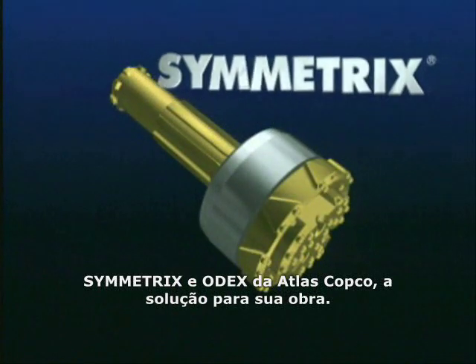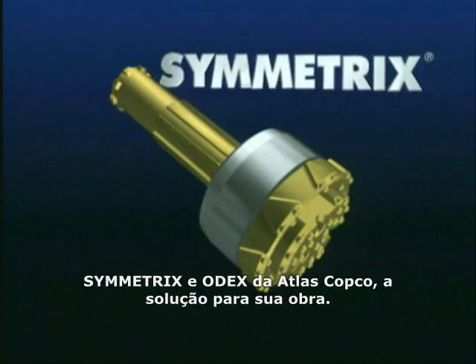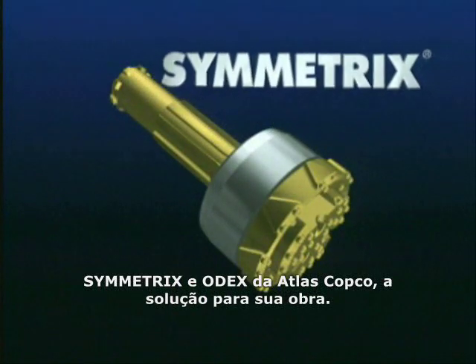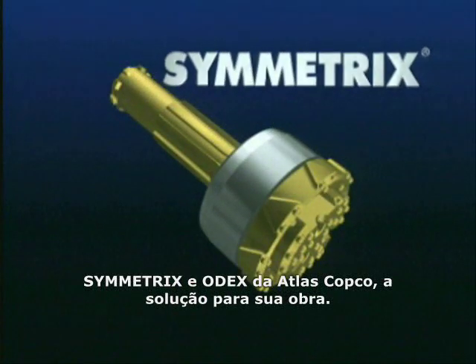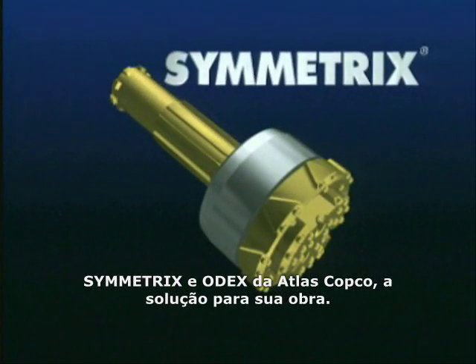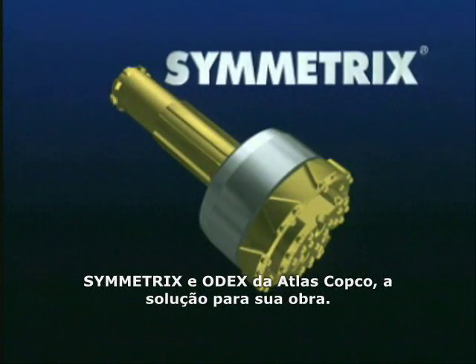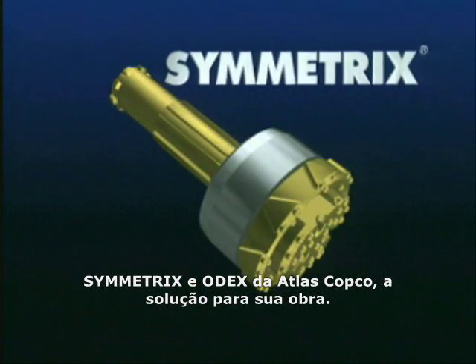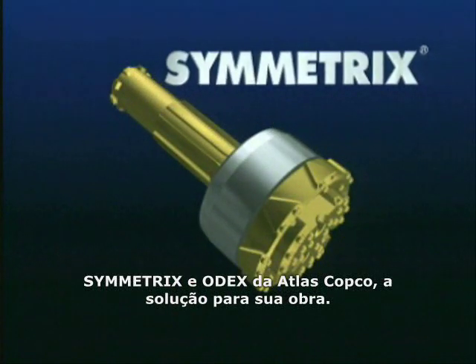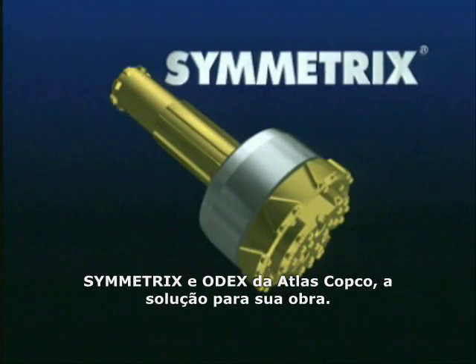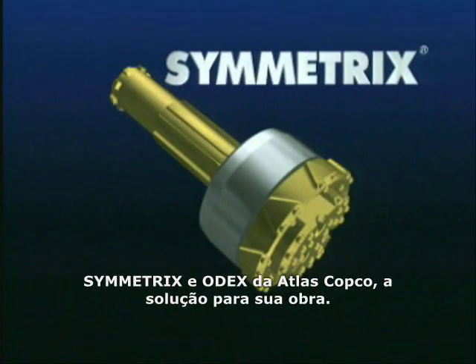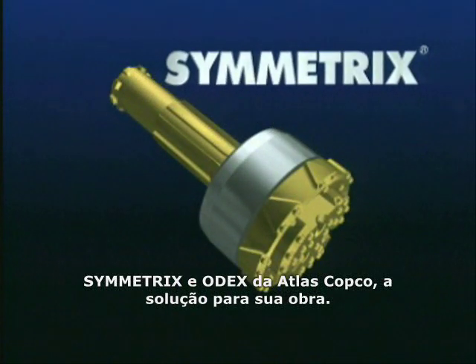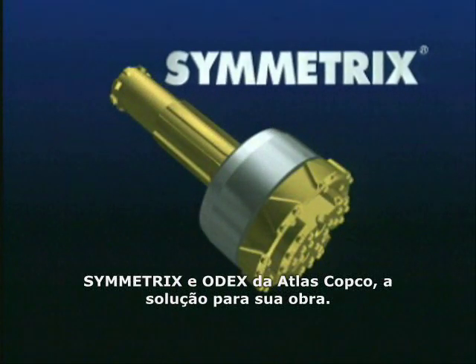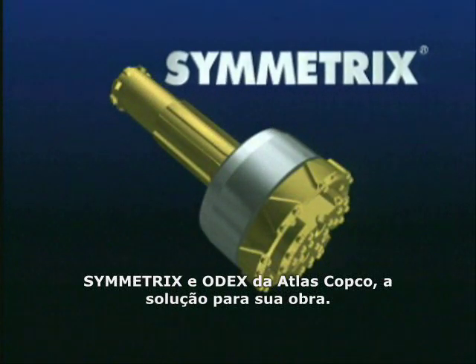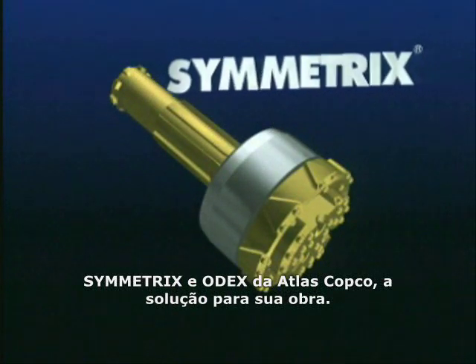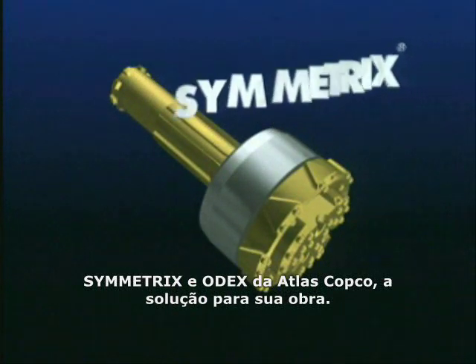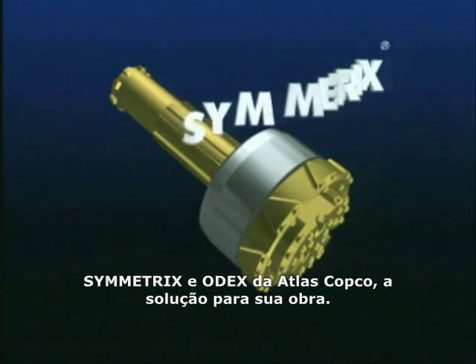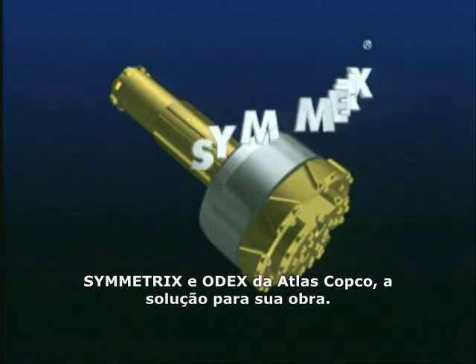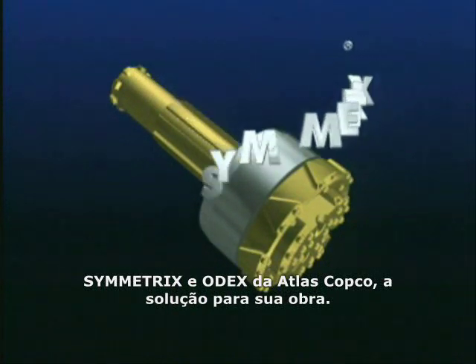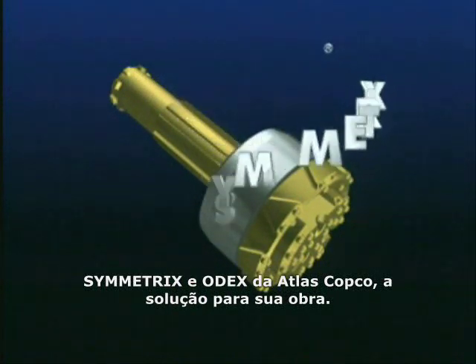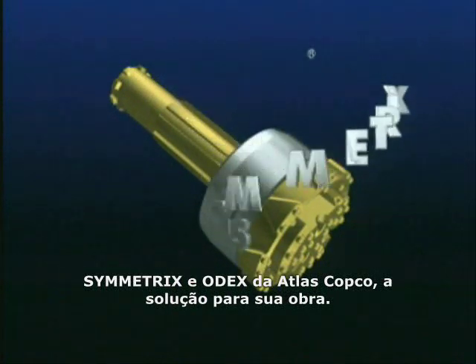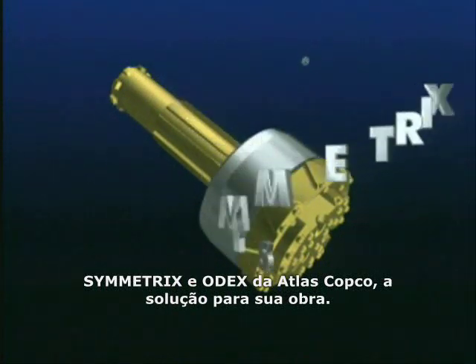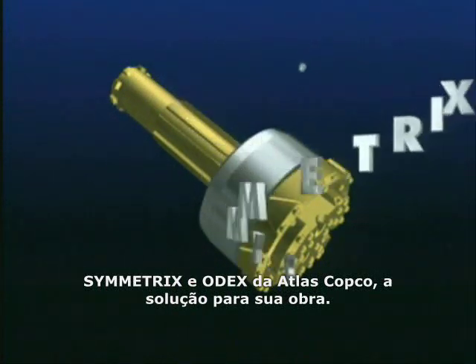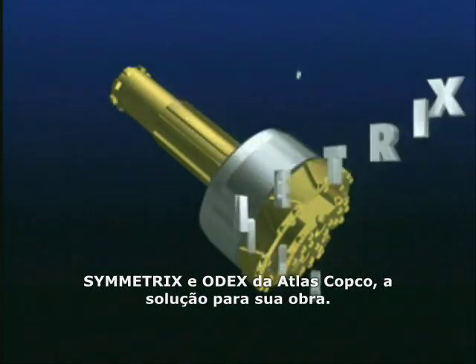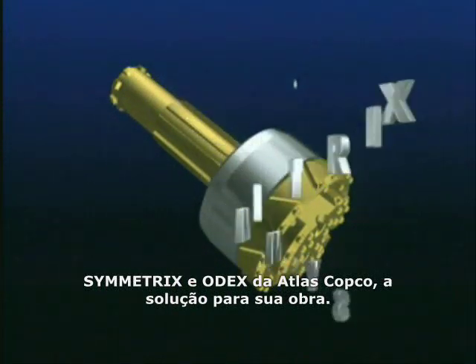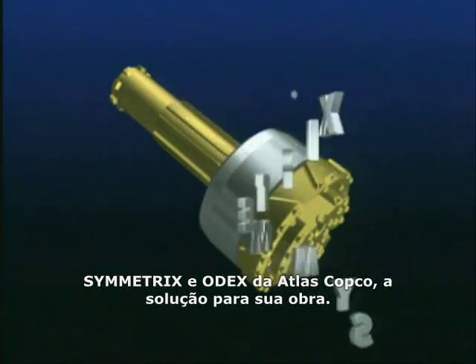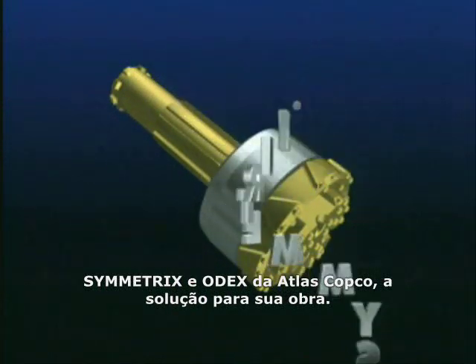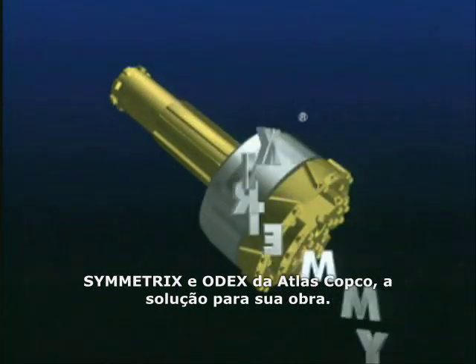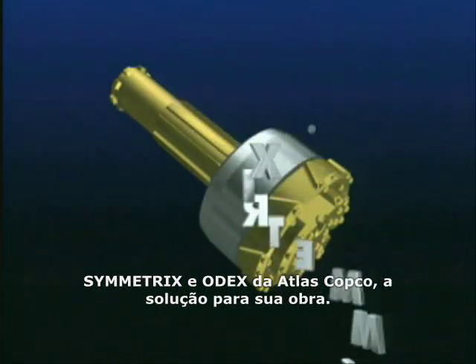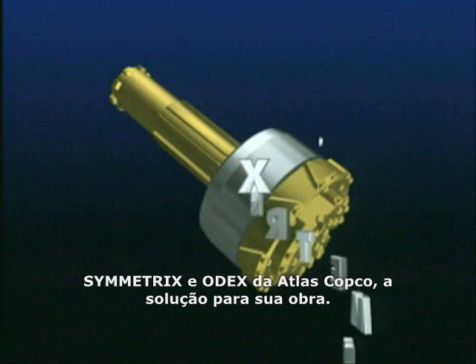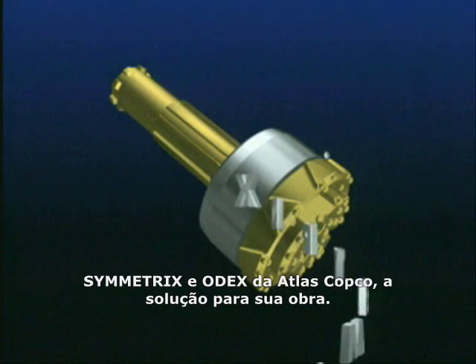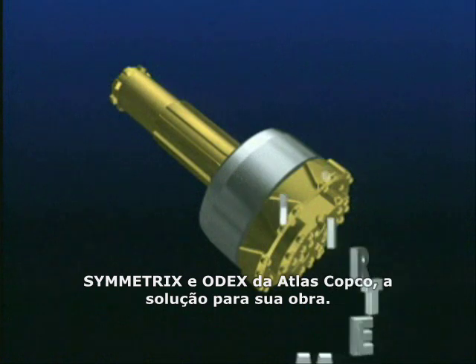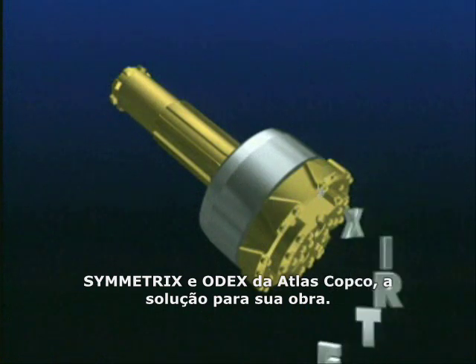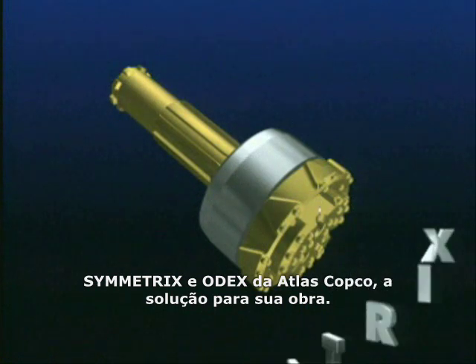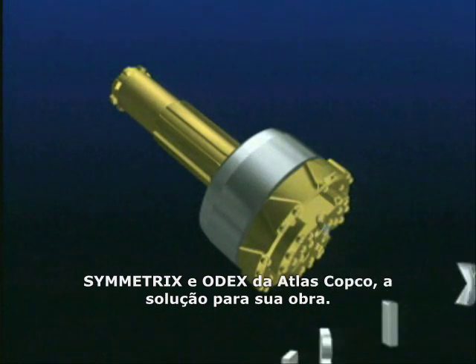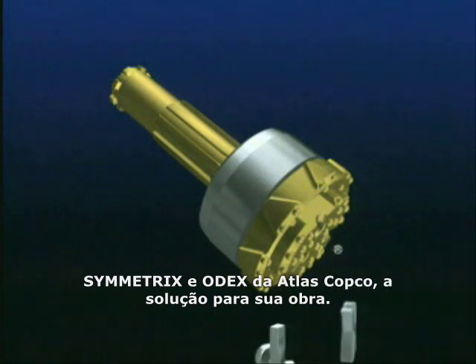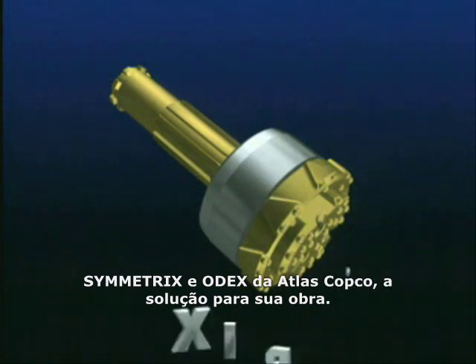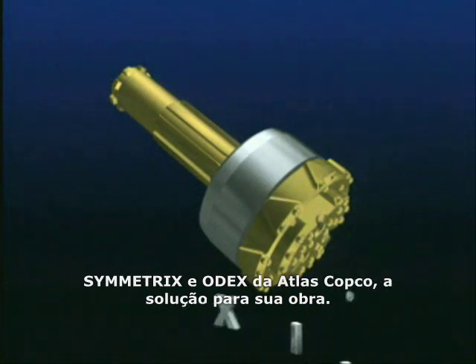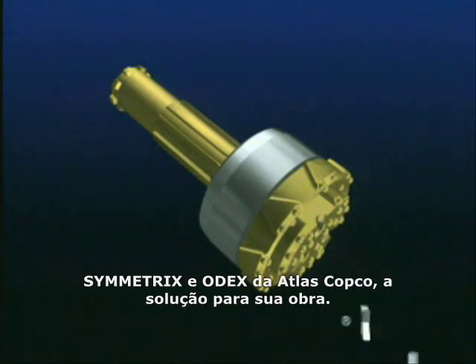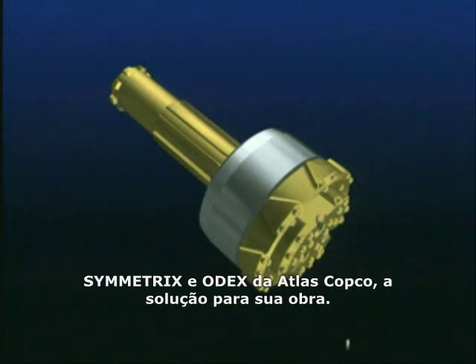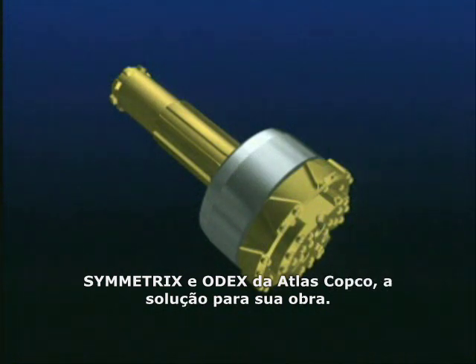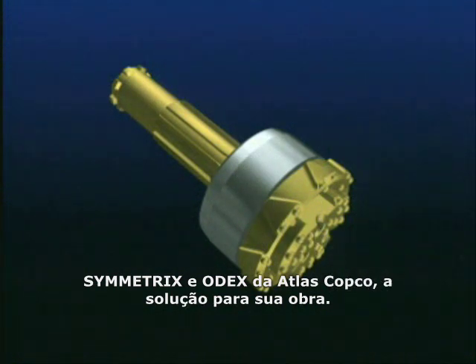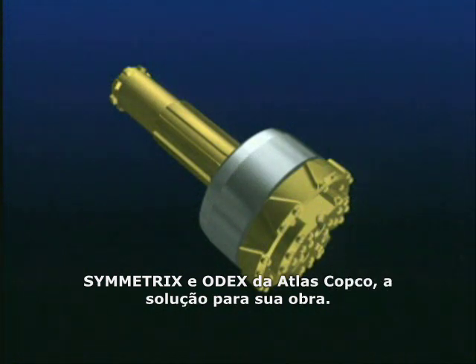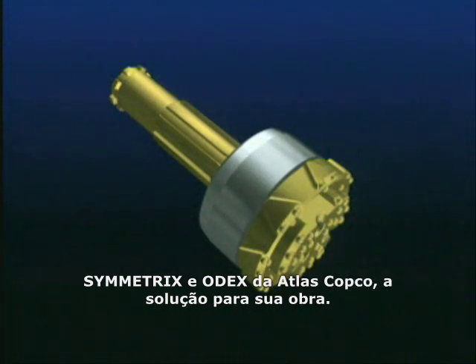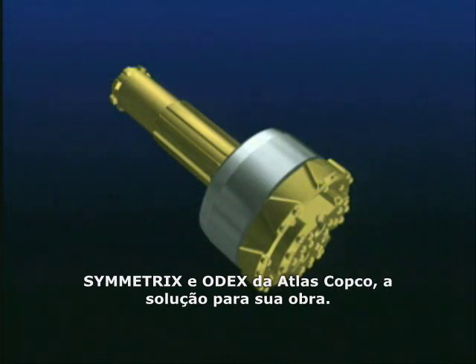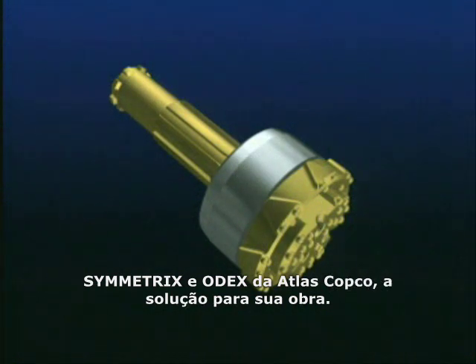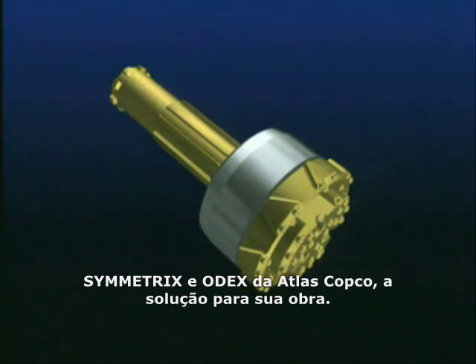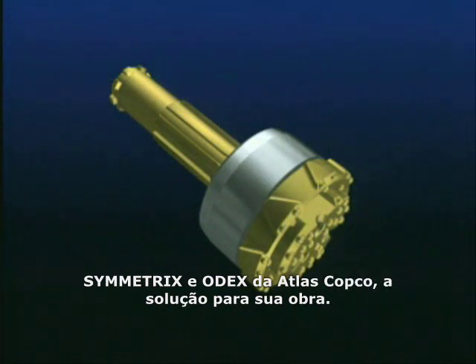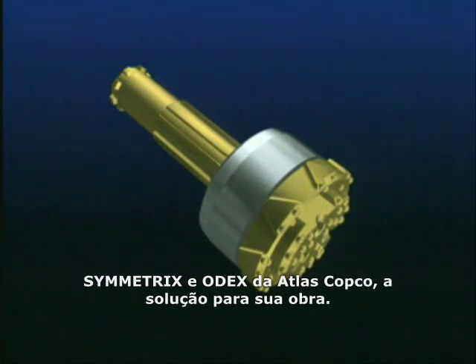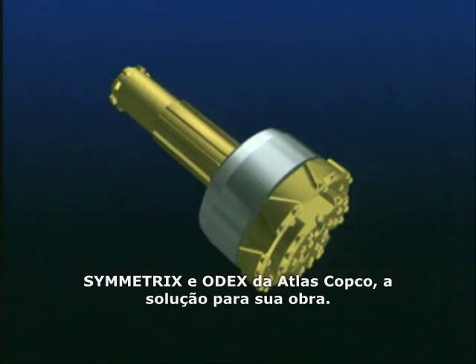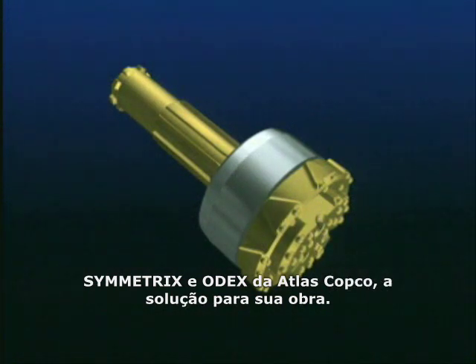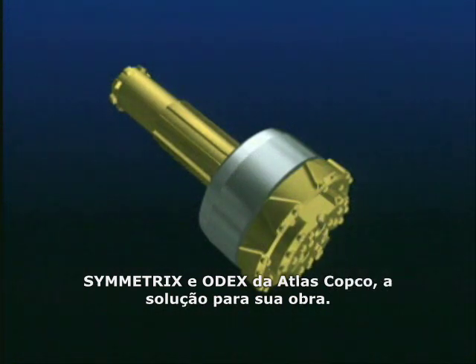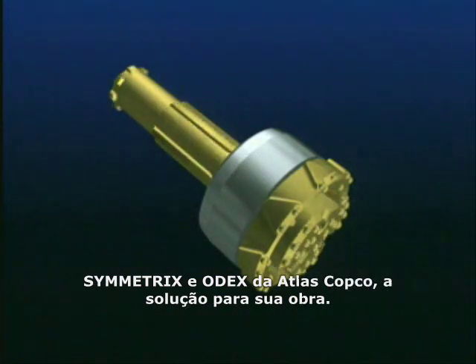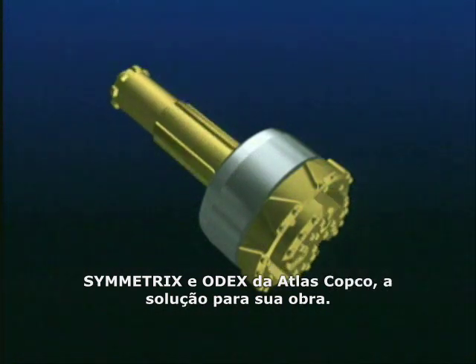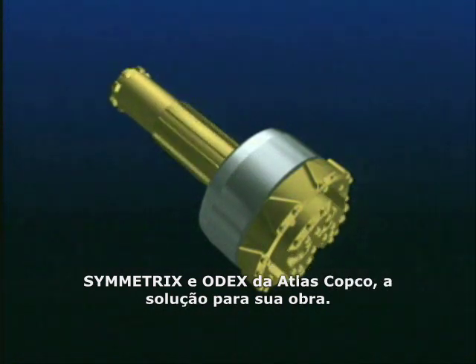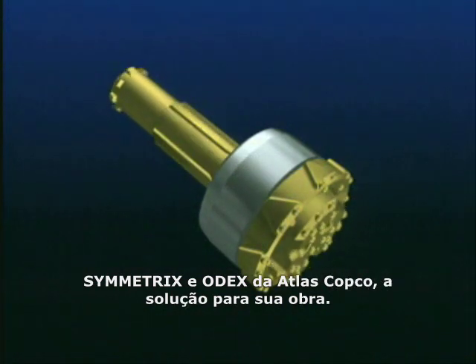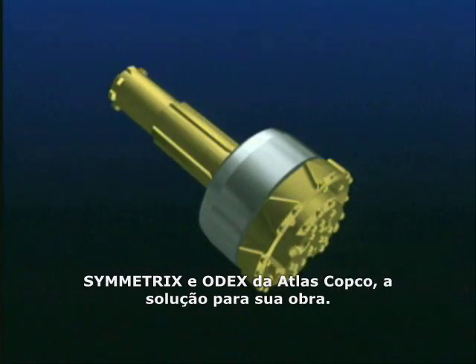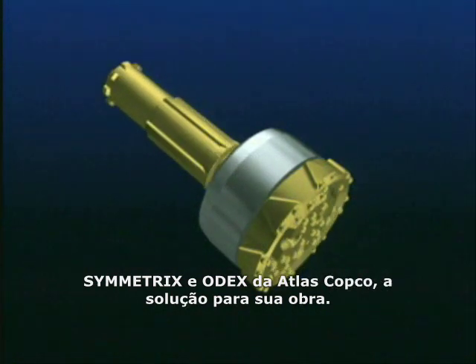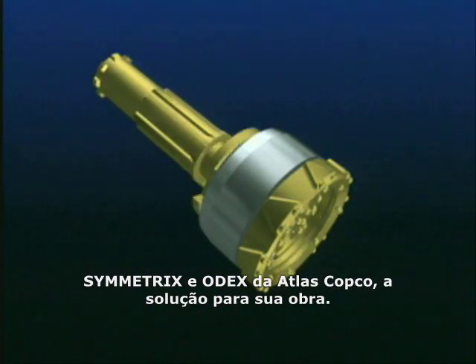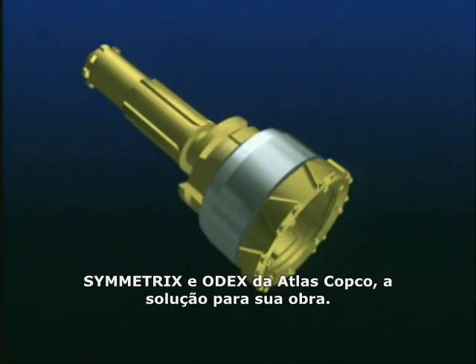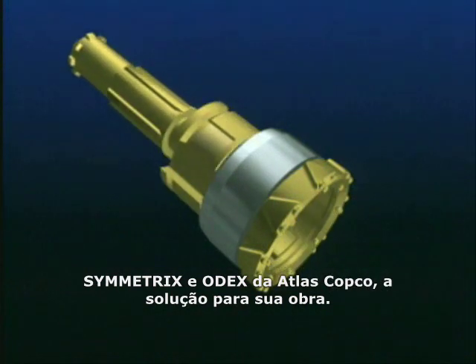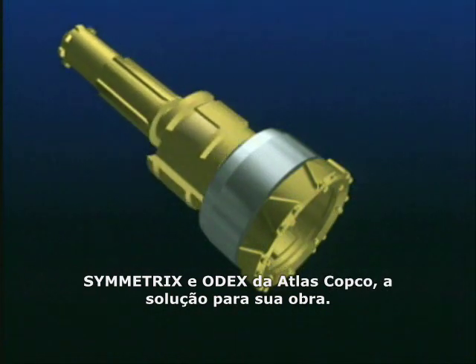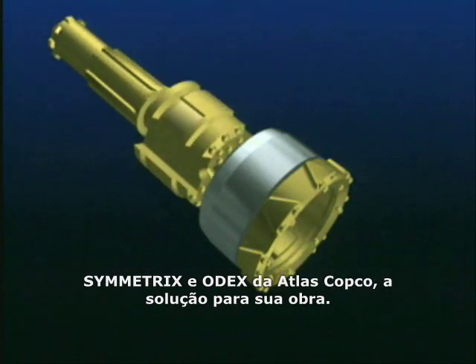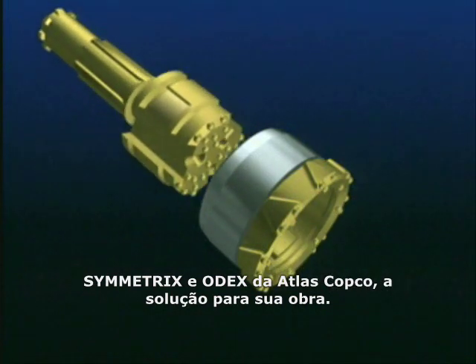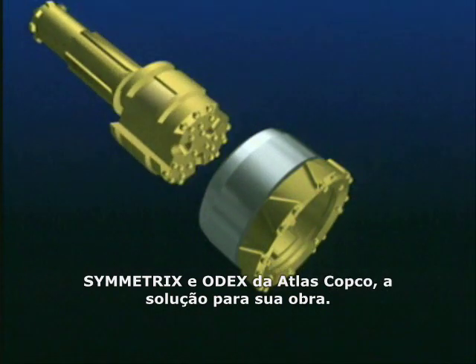Our worldwide overburden drilling with casing pipes. Symmetrix is easily modified for different needs because it's a modular system.